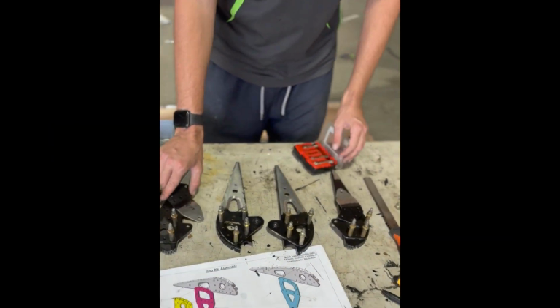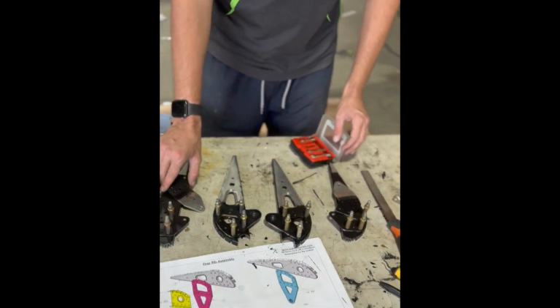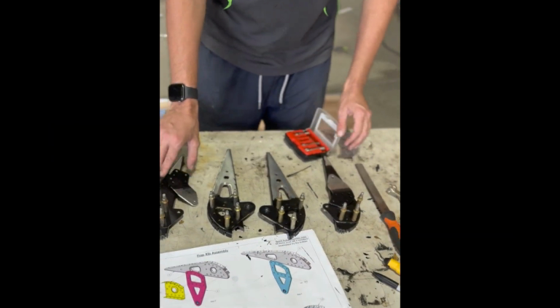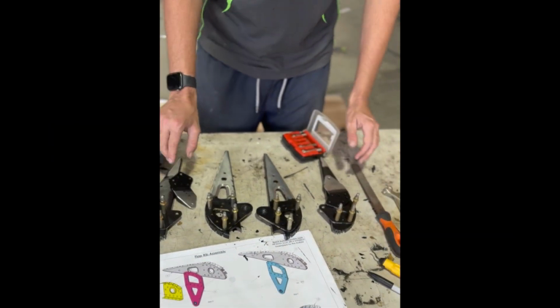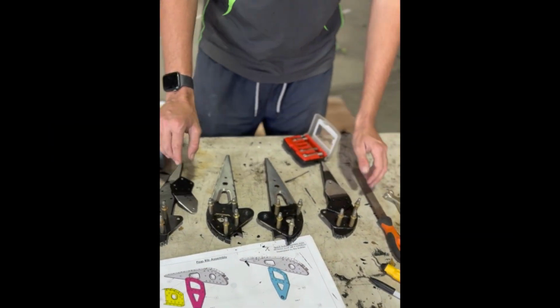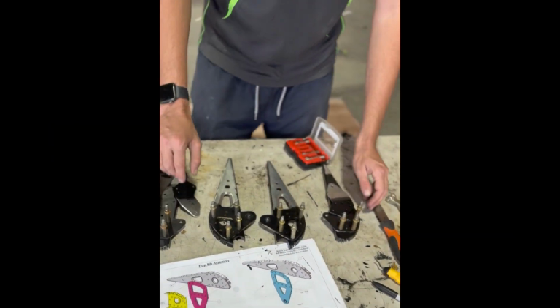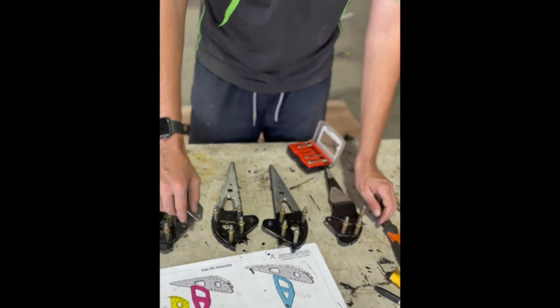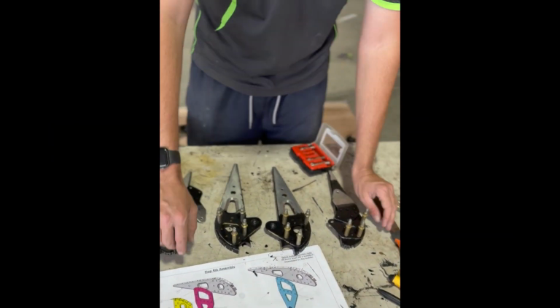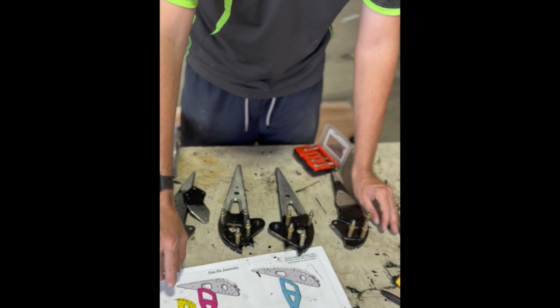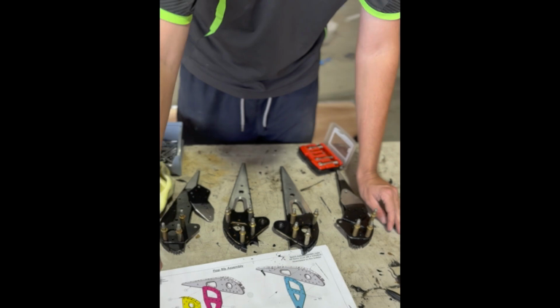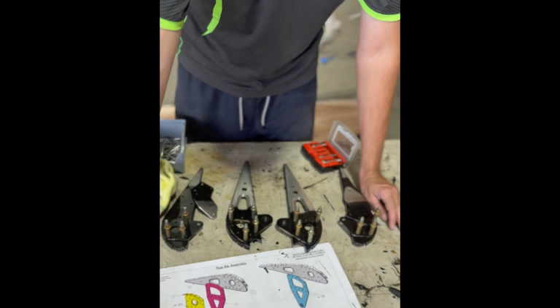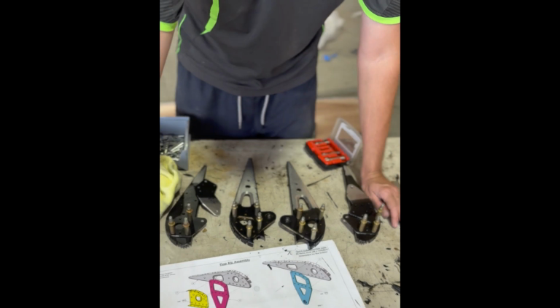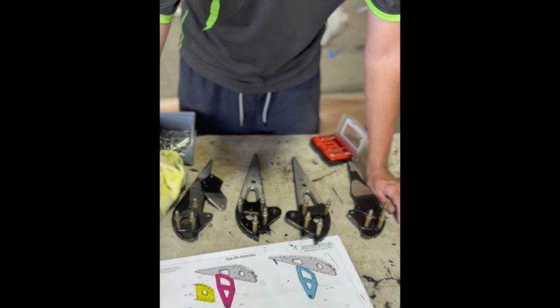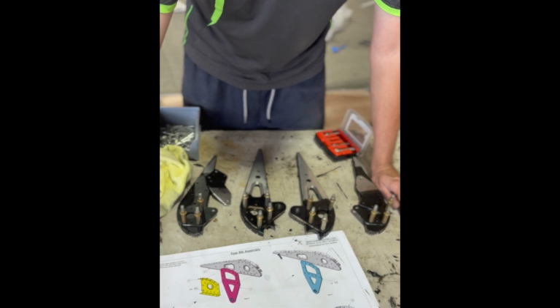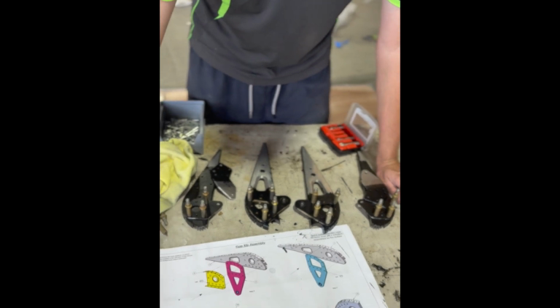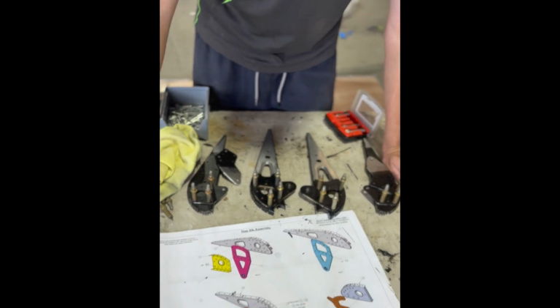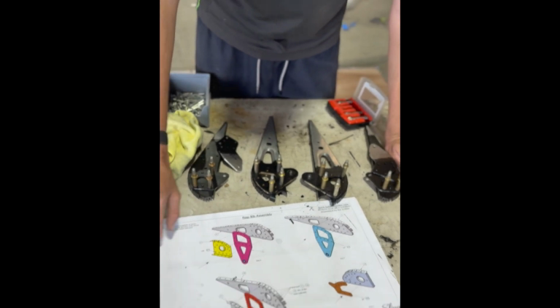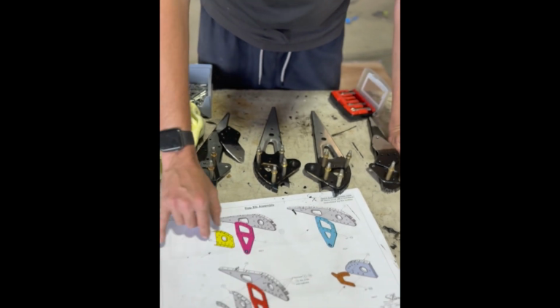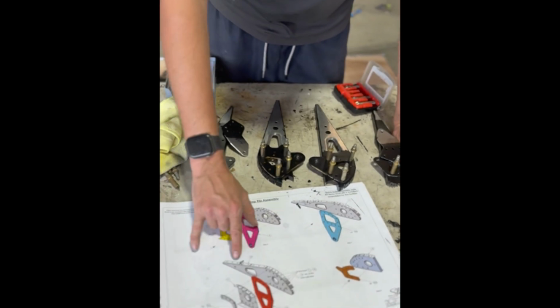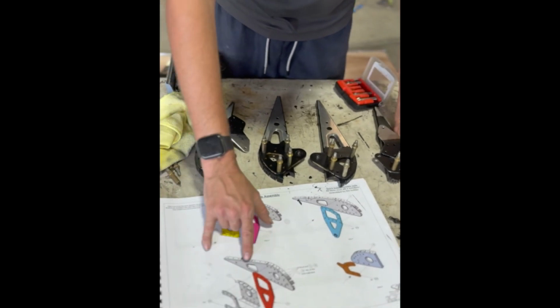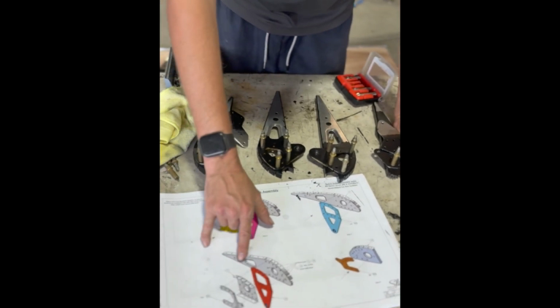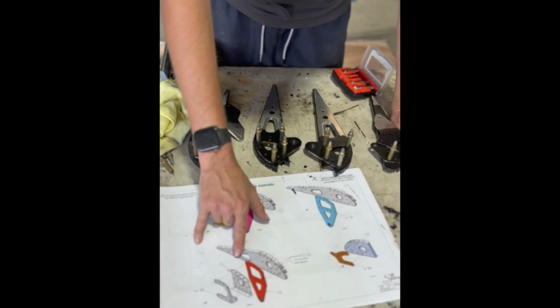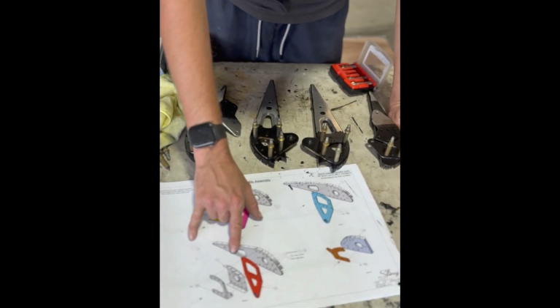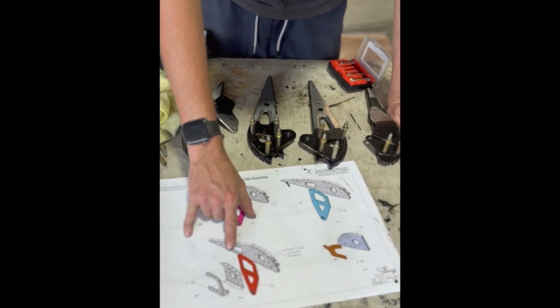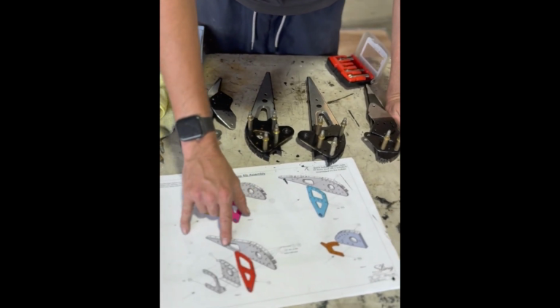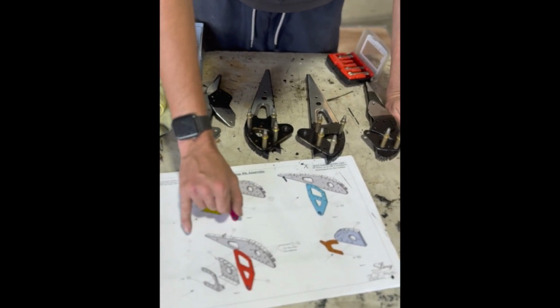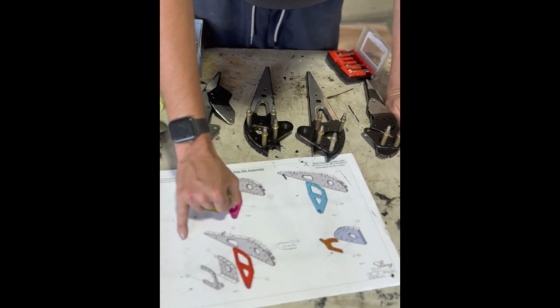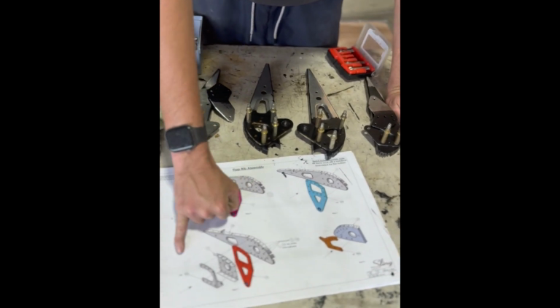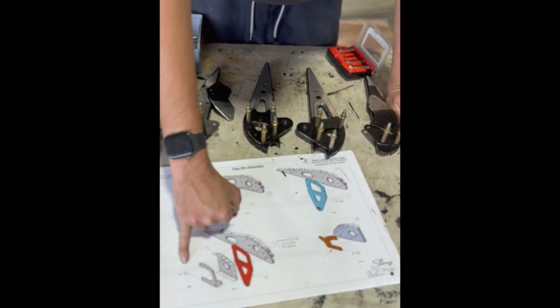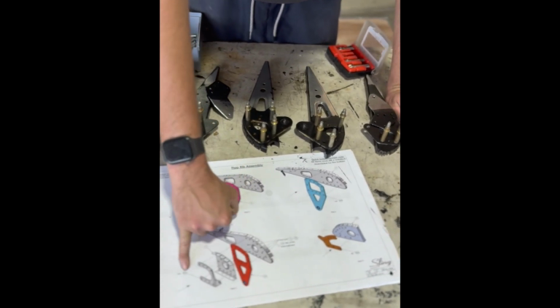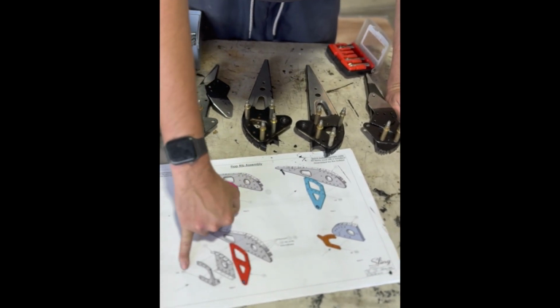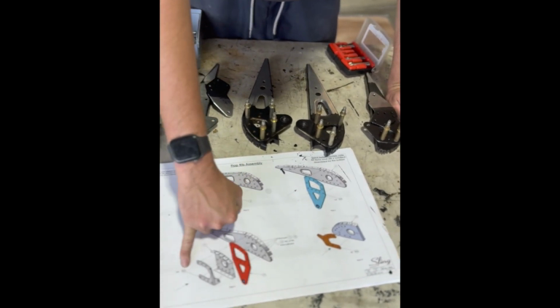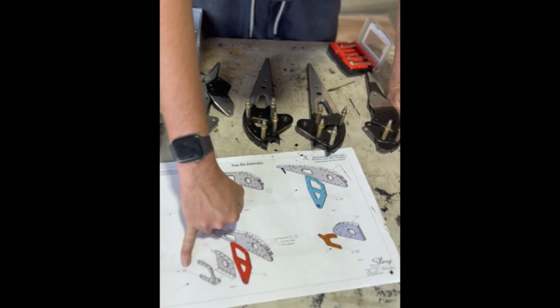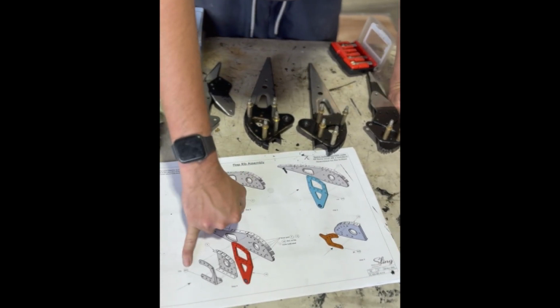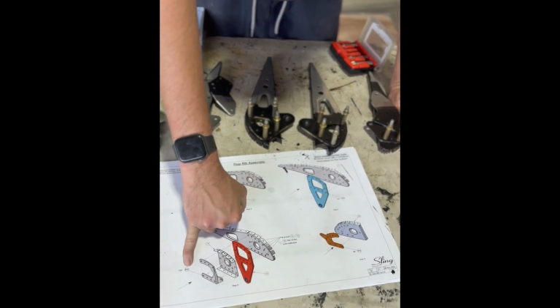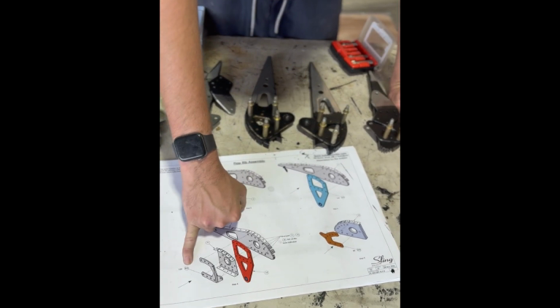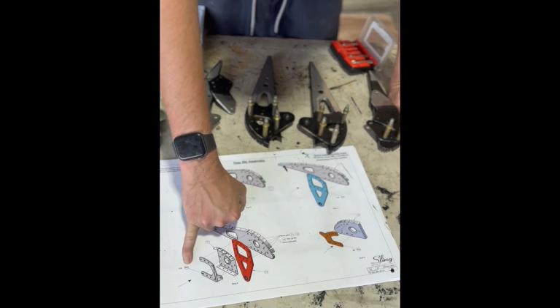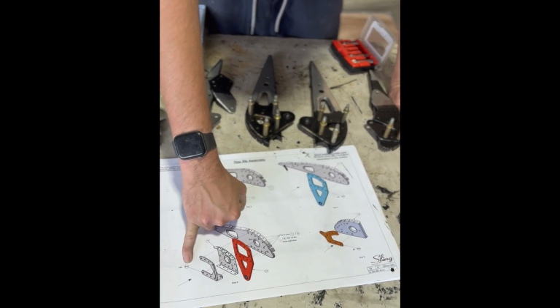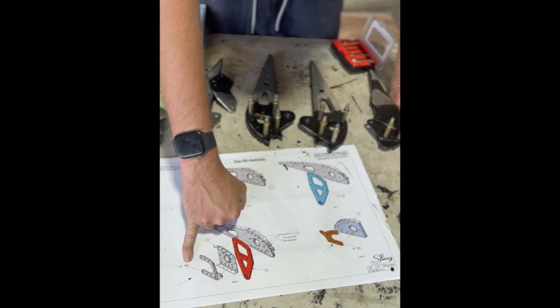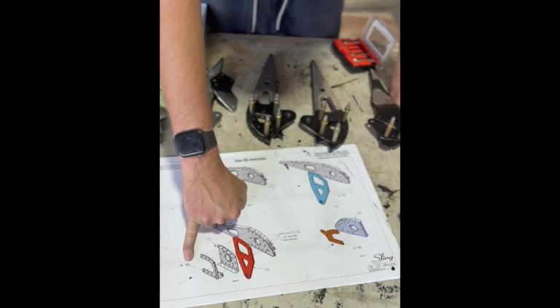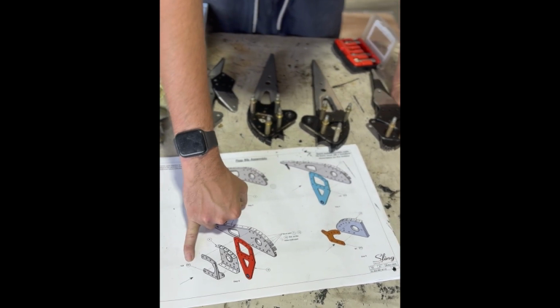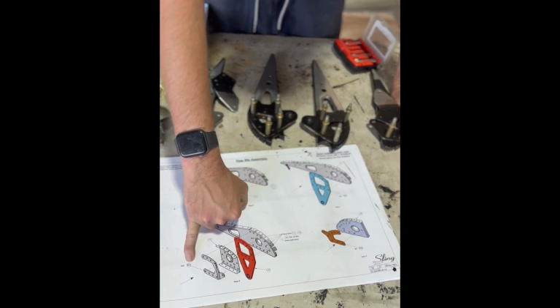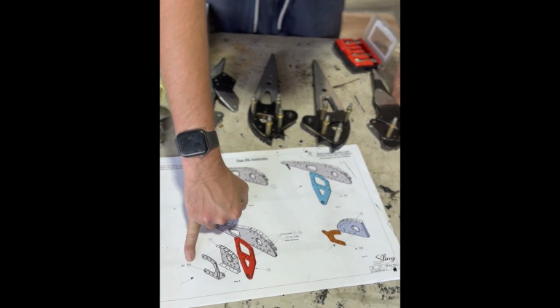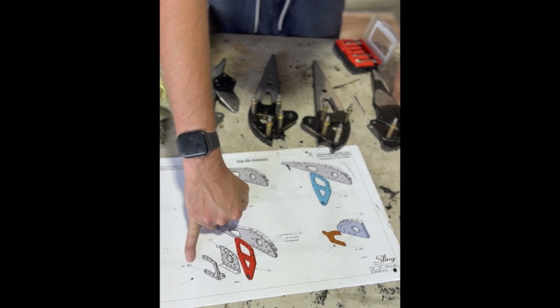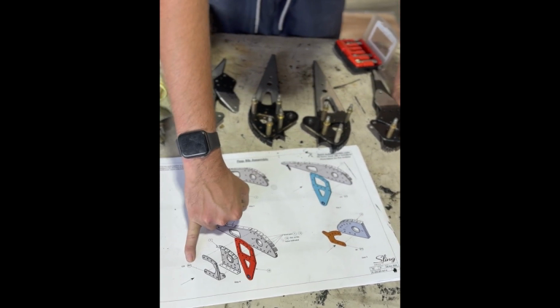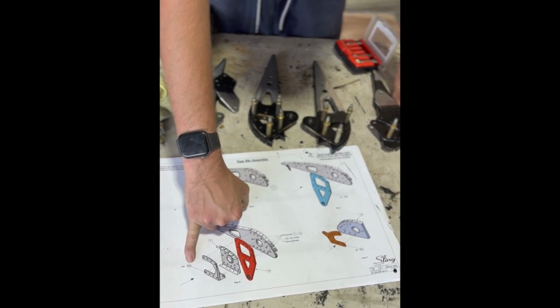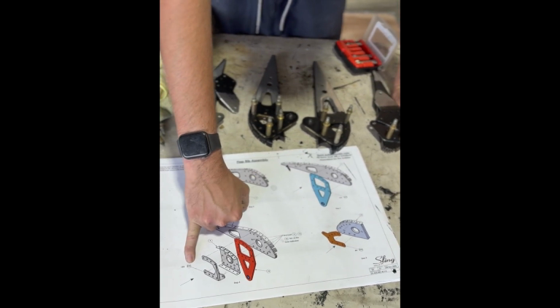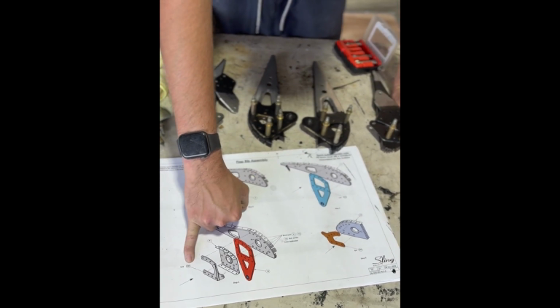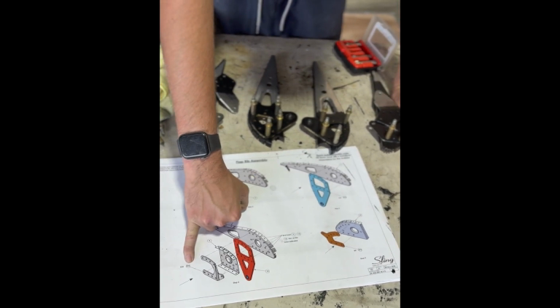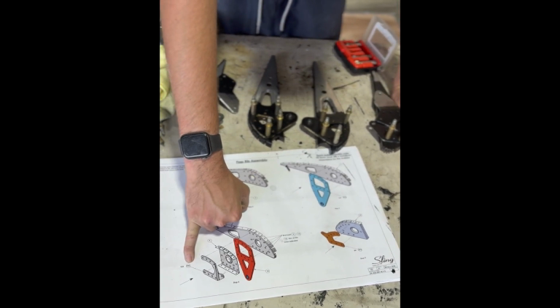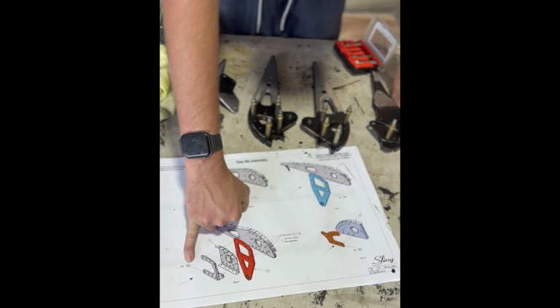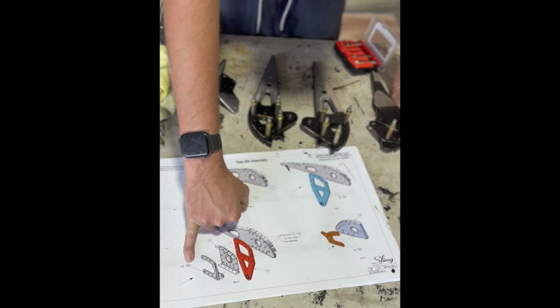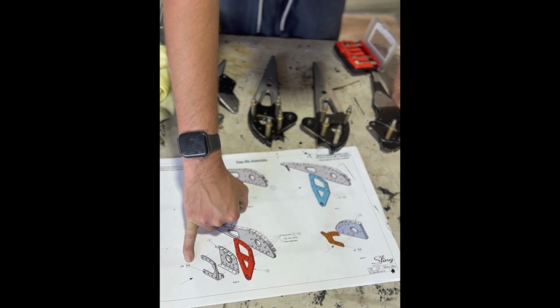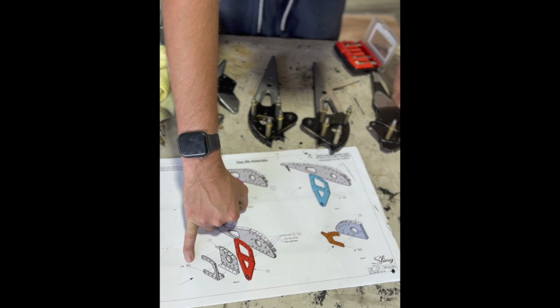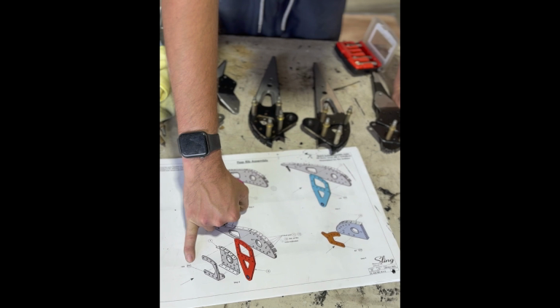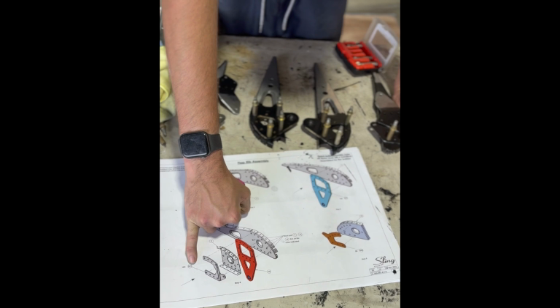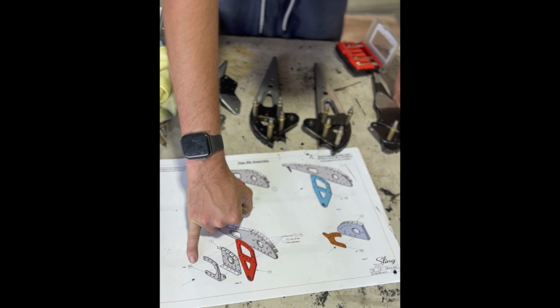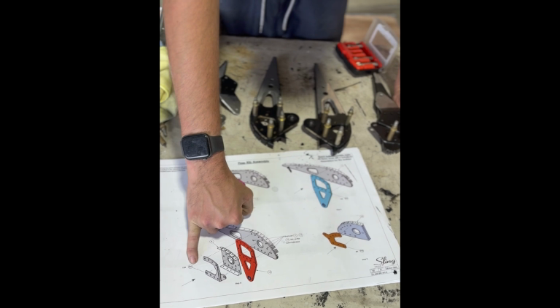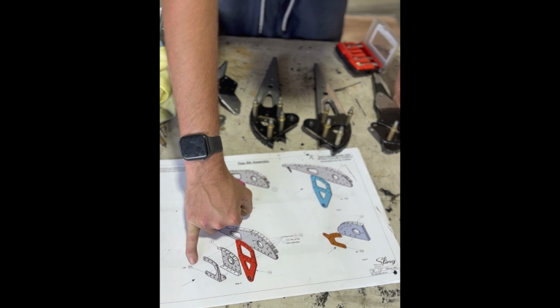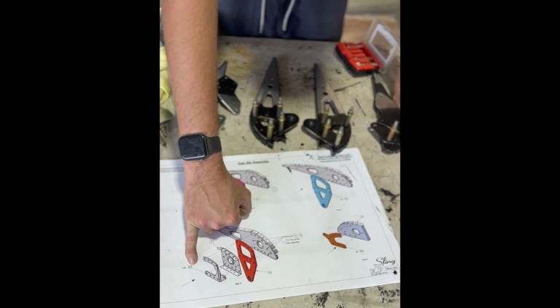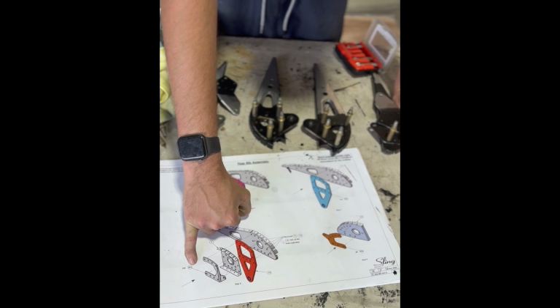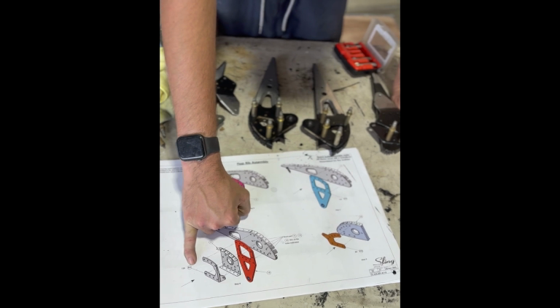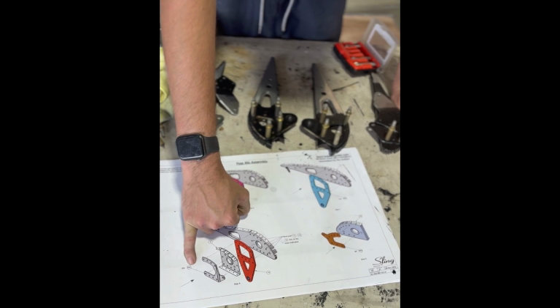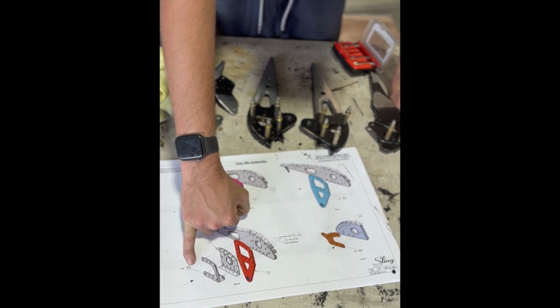So you'll see with these — they give you these markings, so these are your rivet sizes.